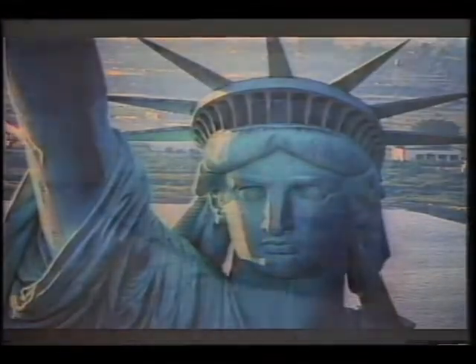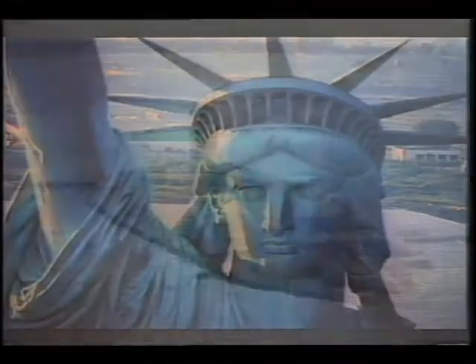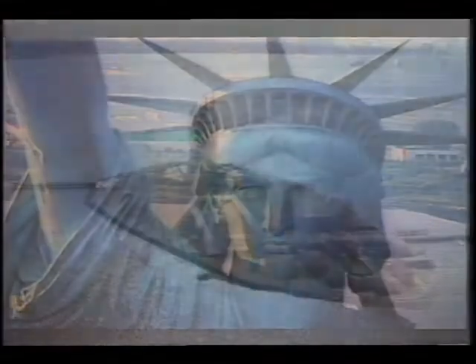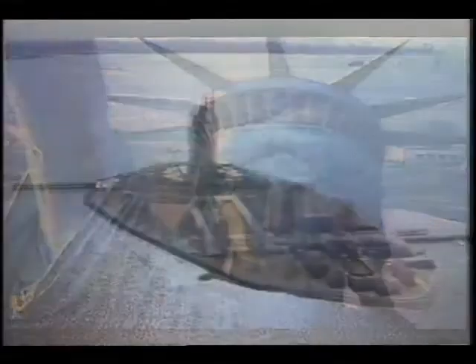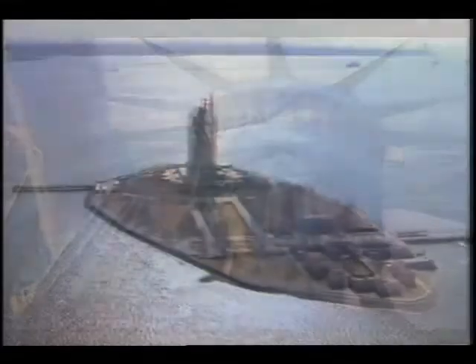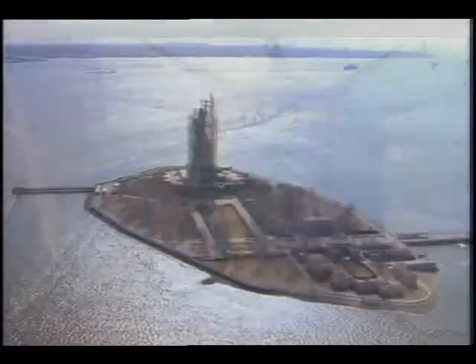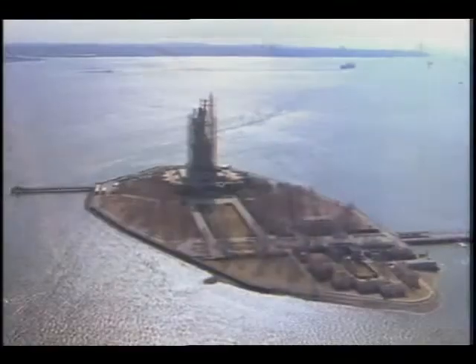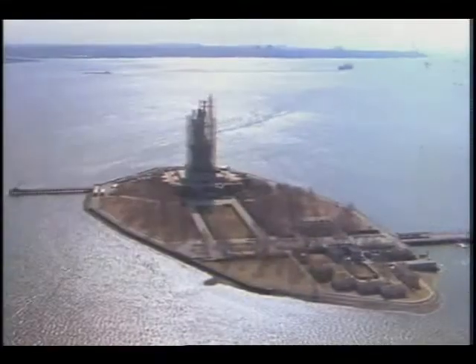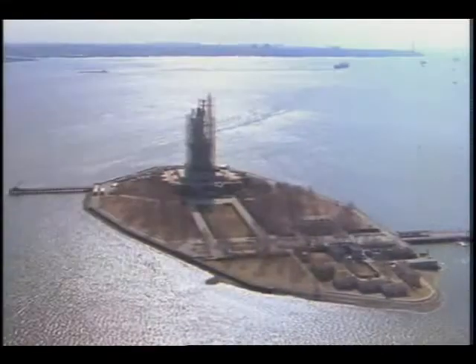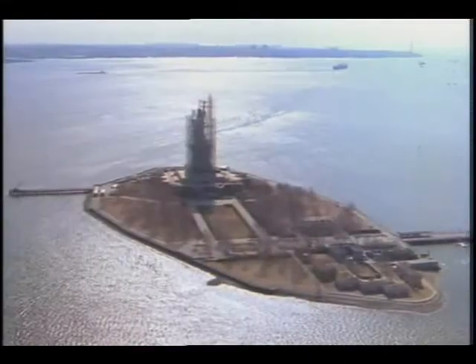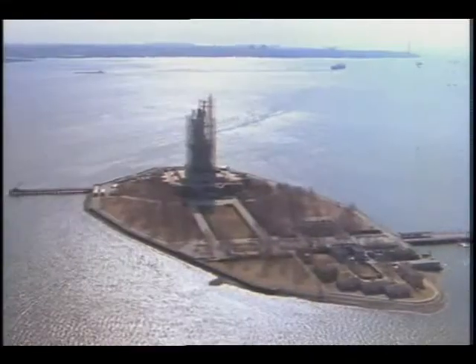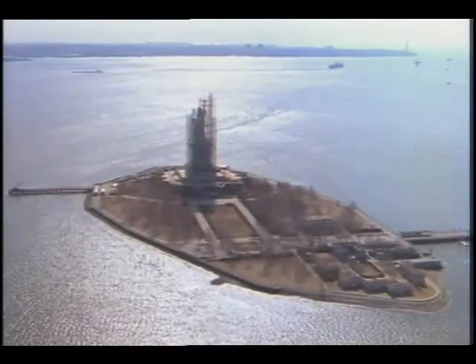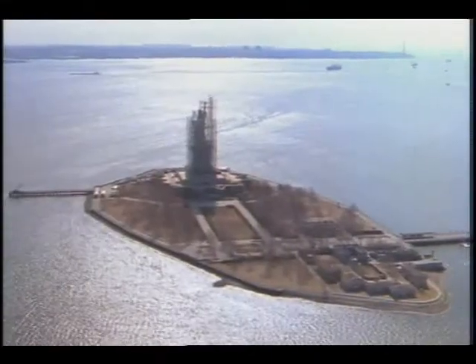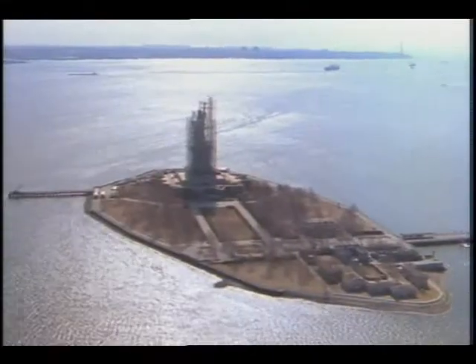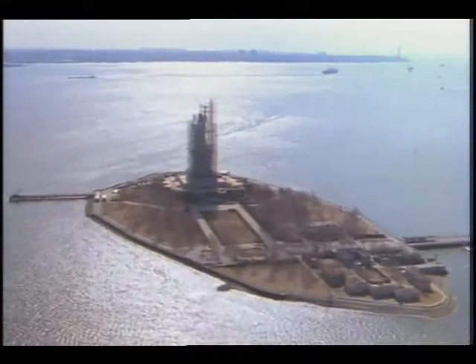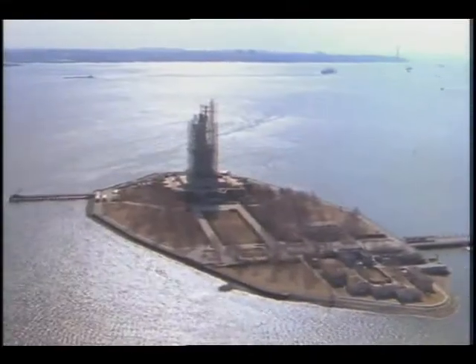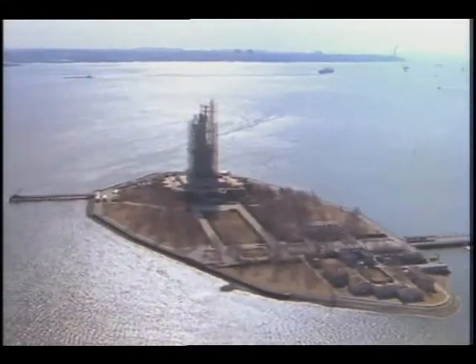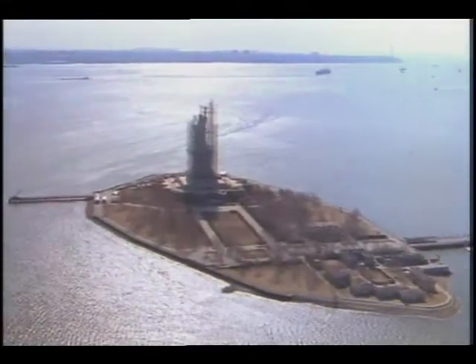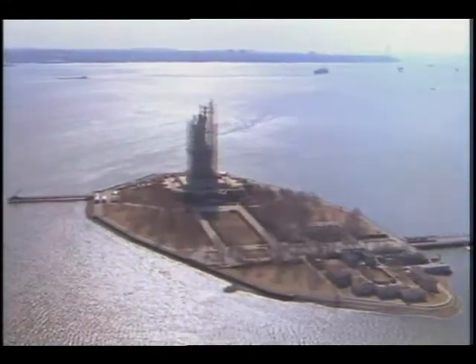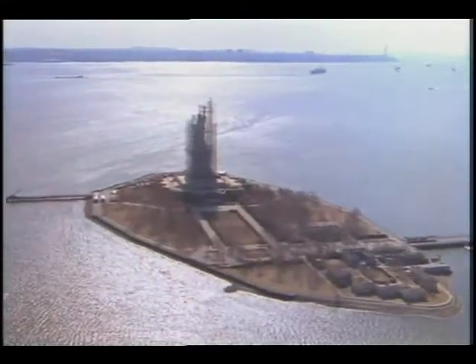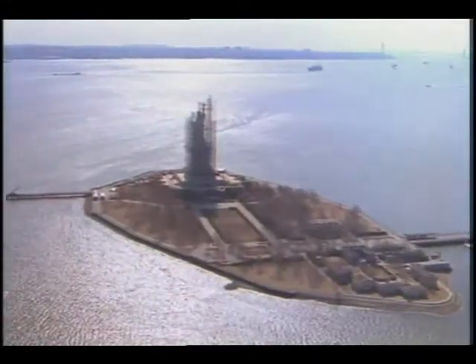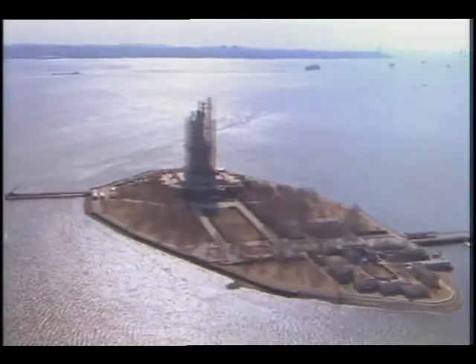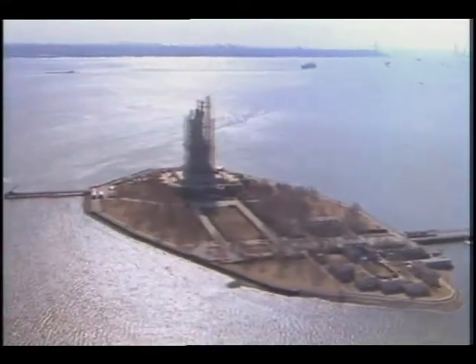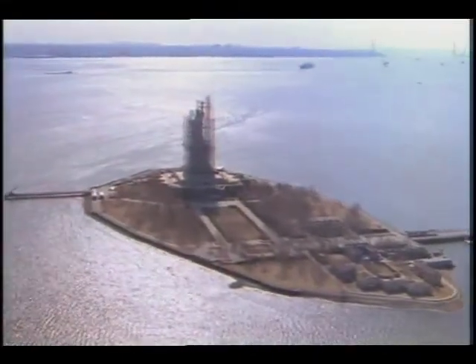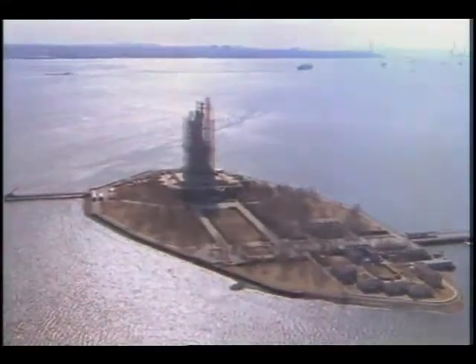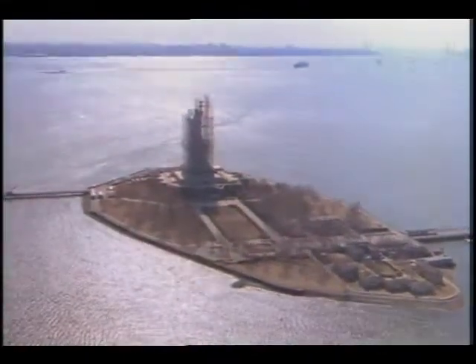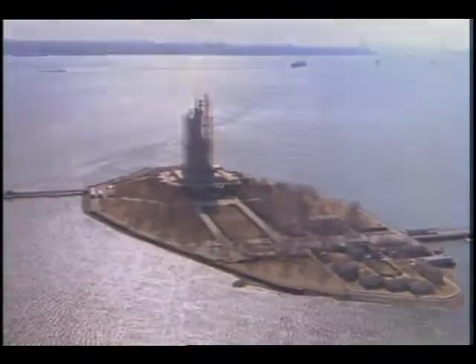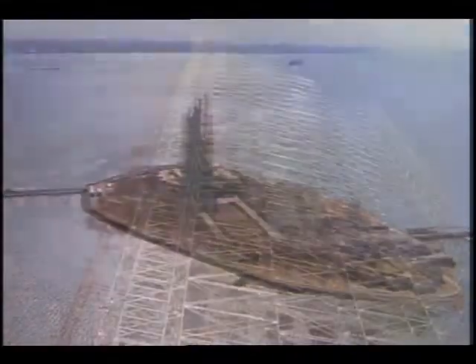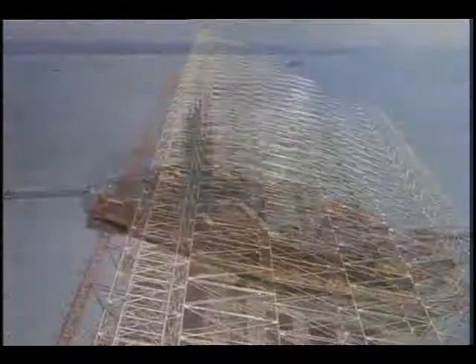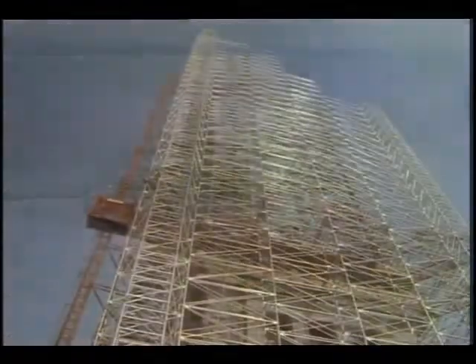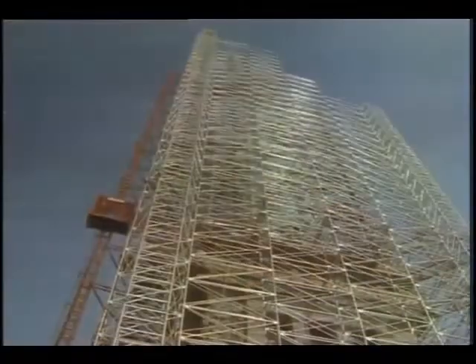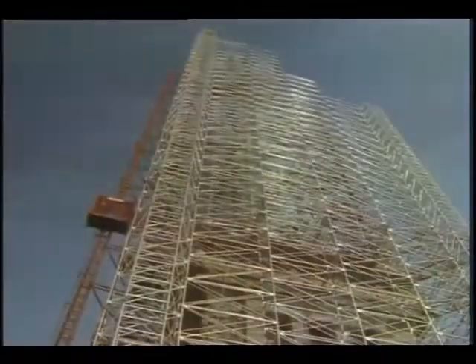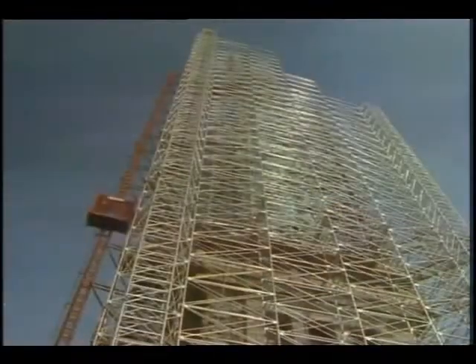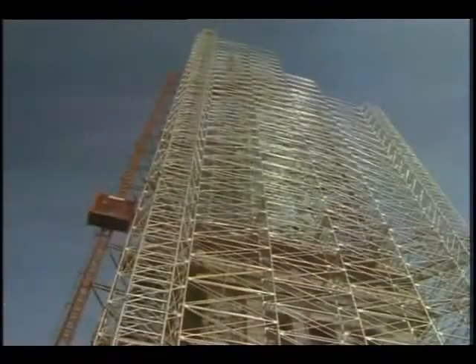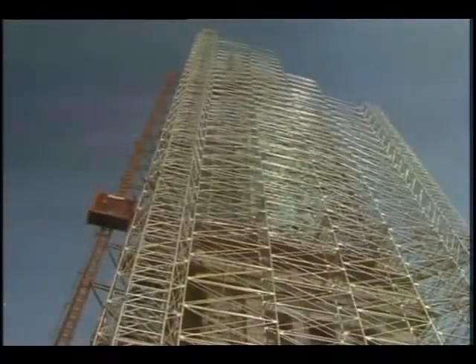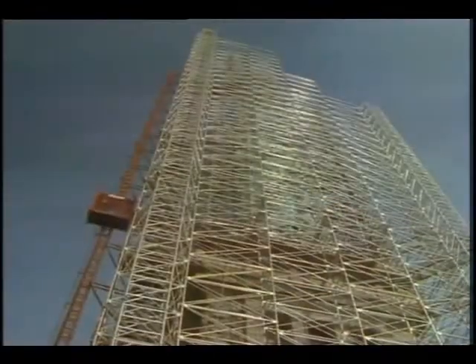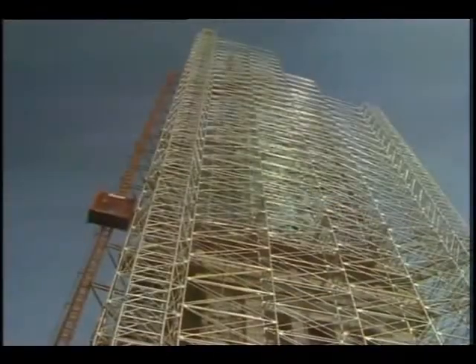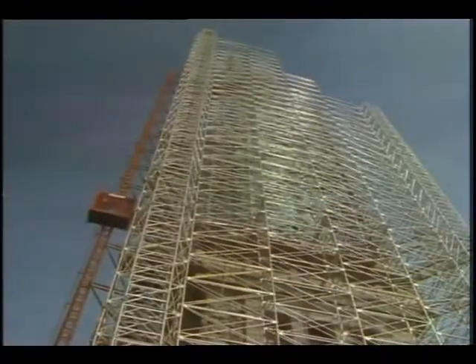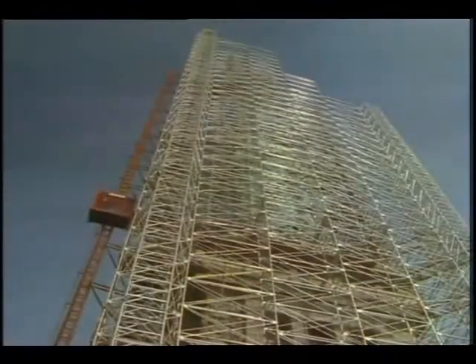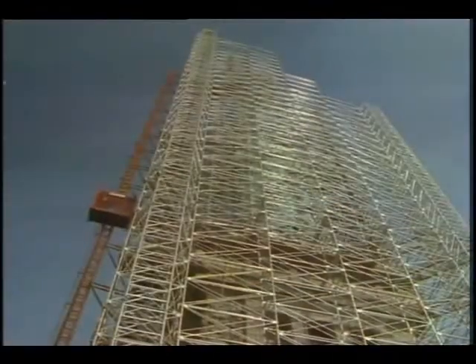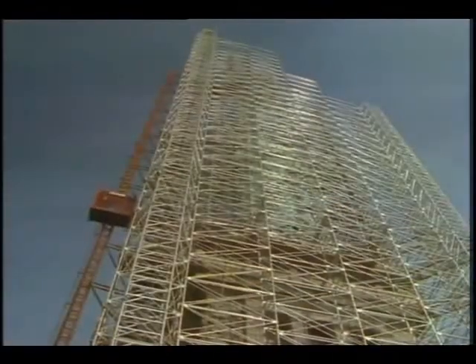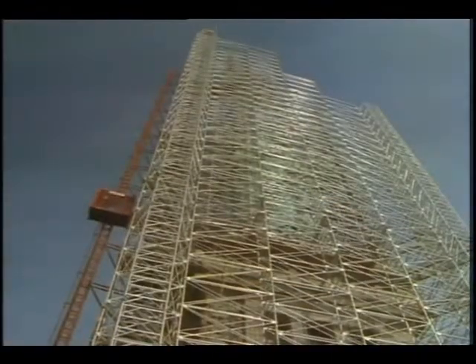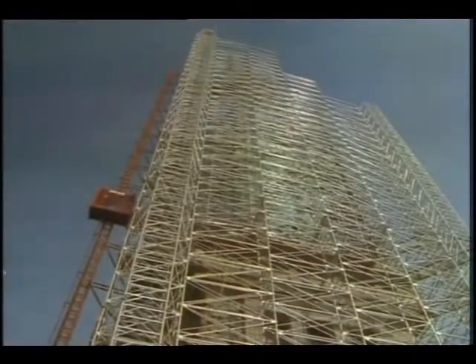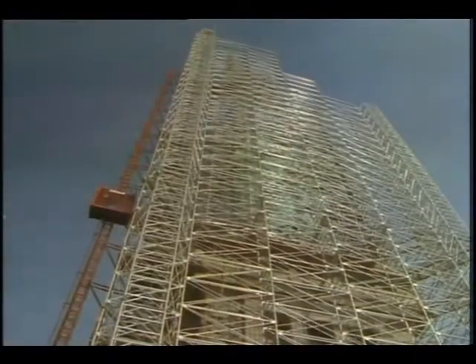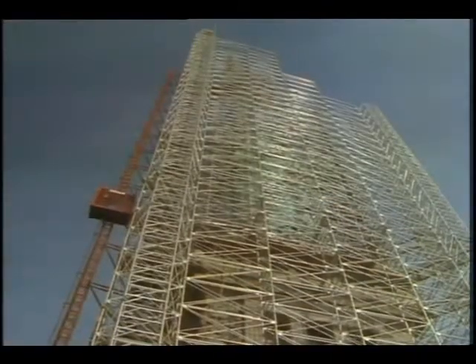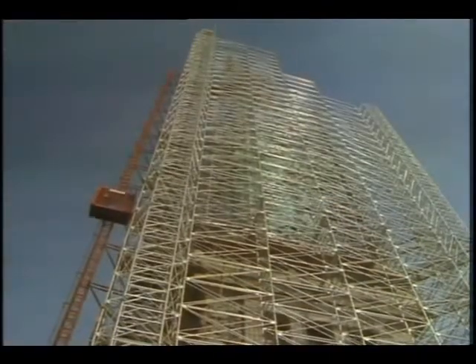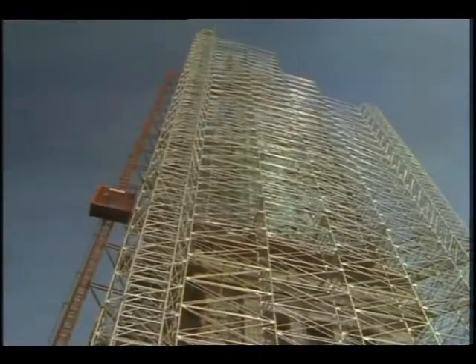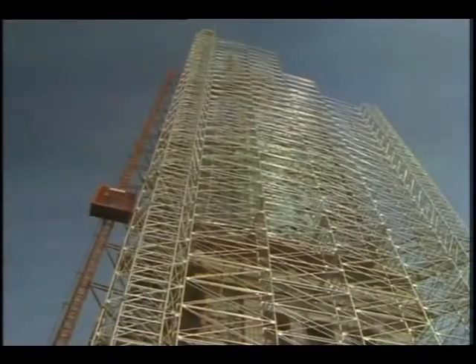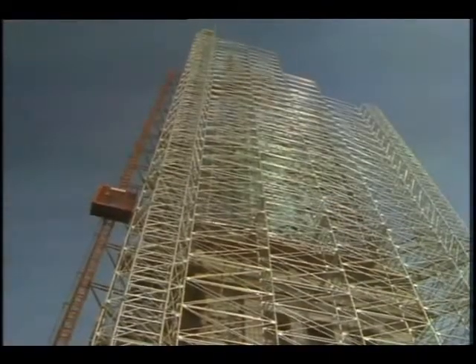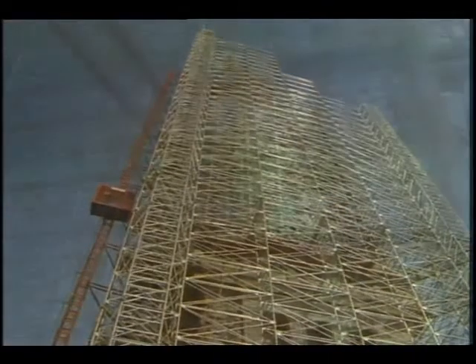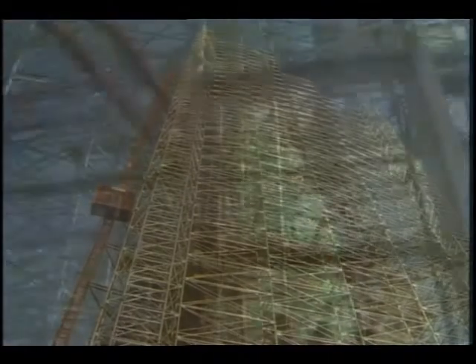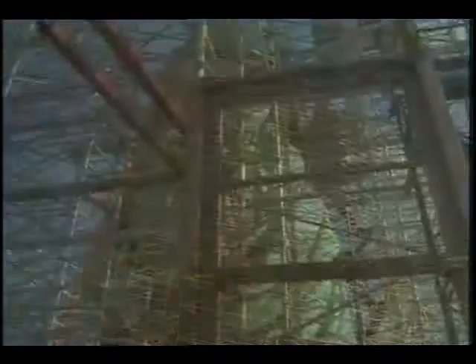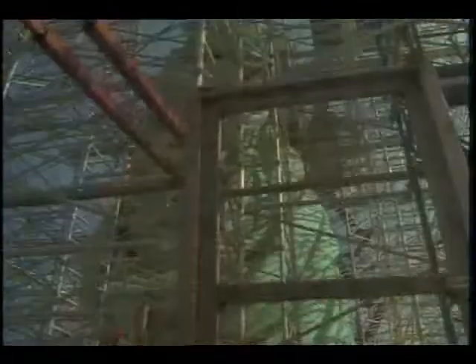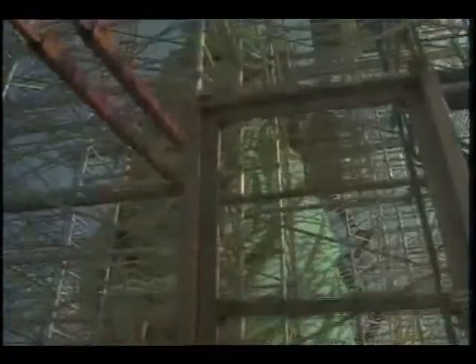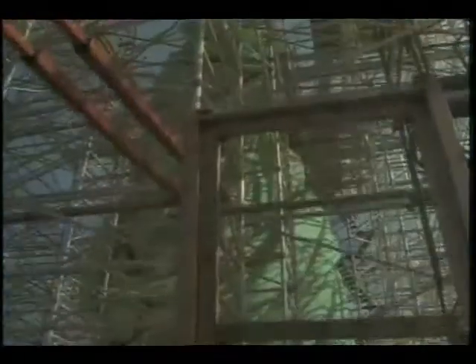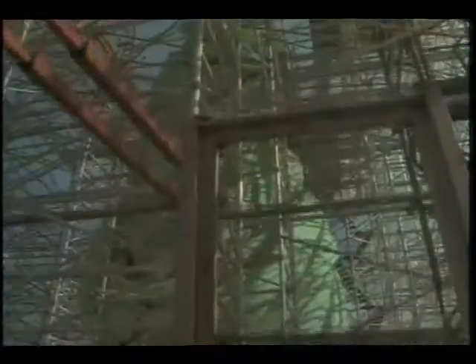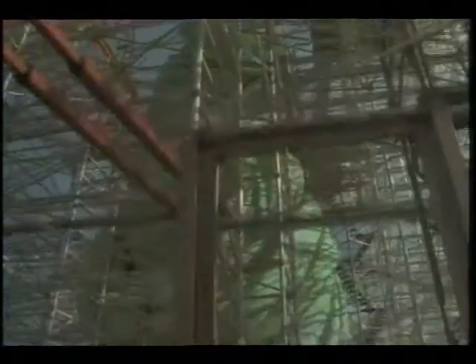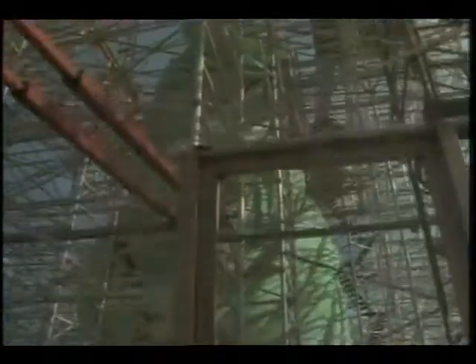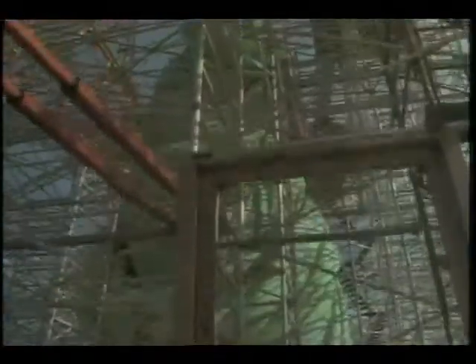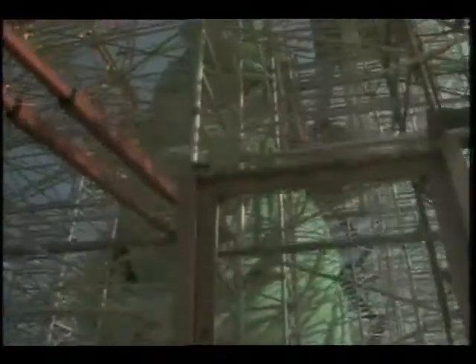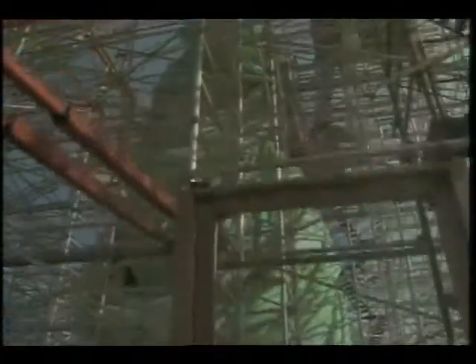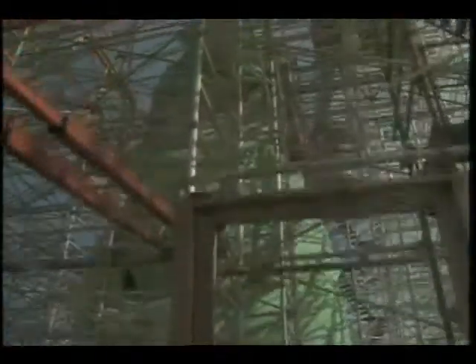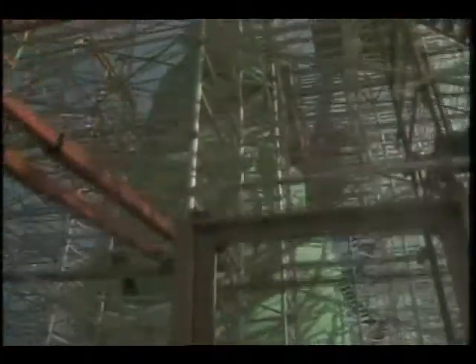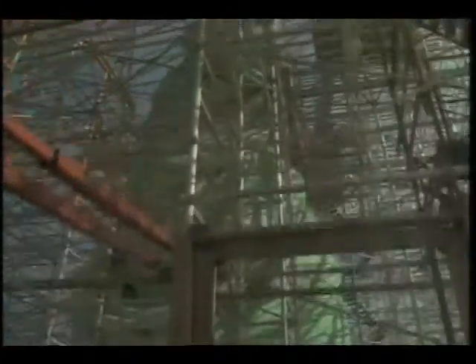Enshrouded by a maze of scaffolding, Miss Liberty is getting a complete refurbishment from pedestal to torch.